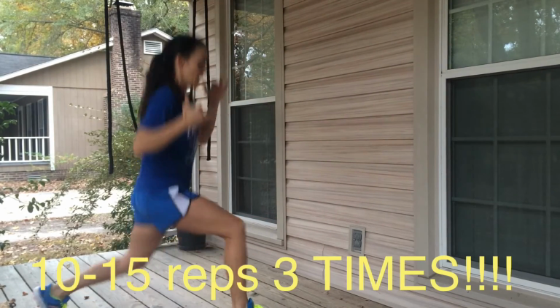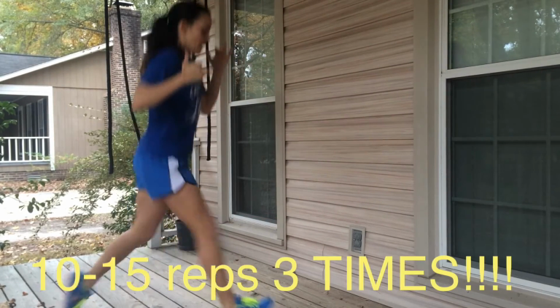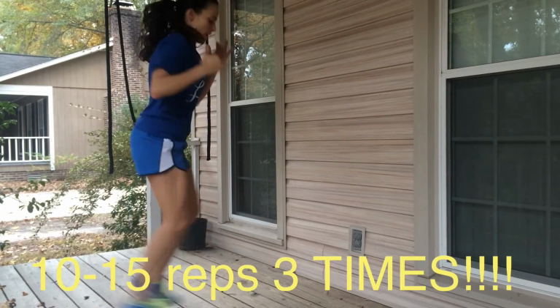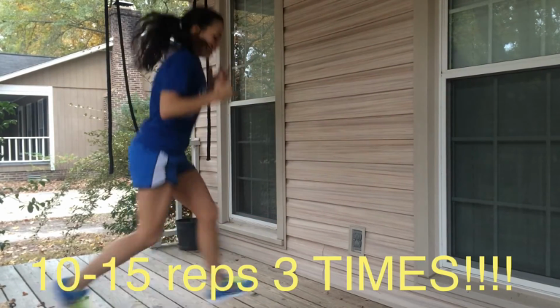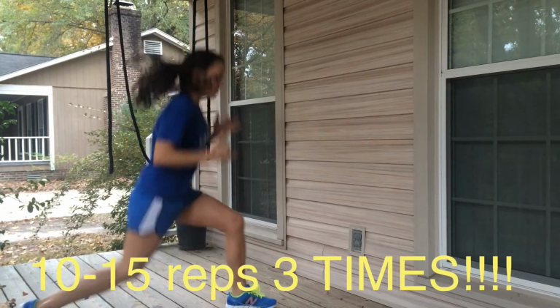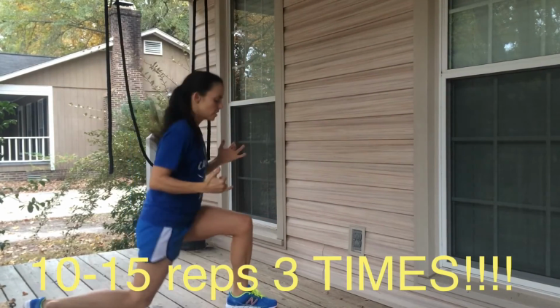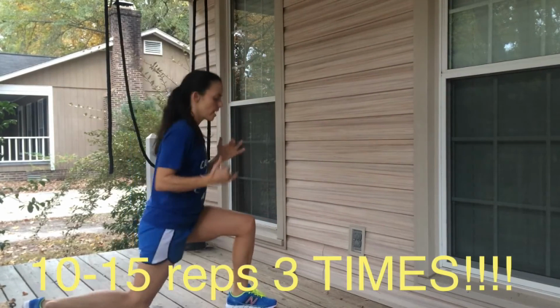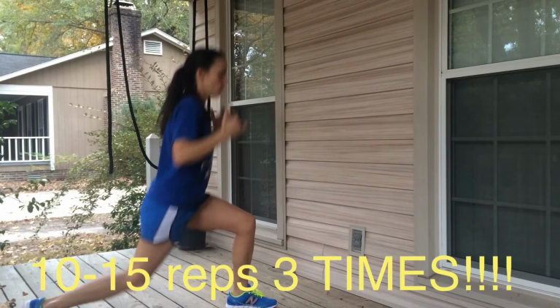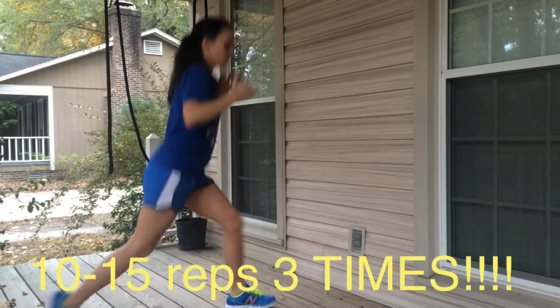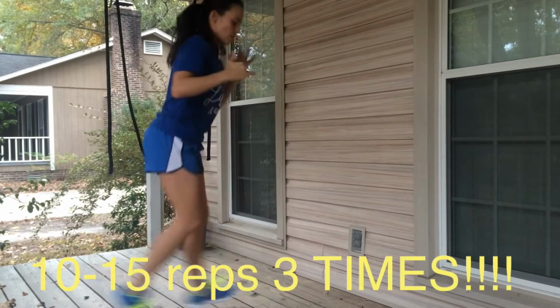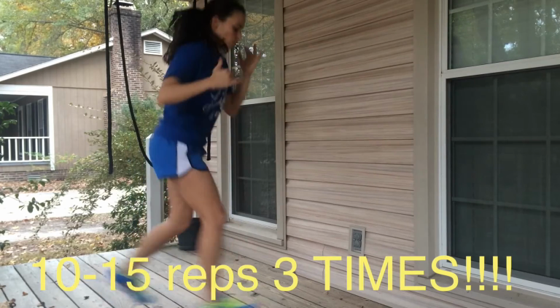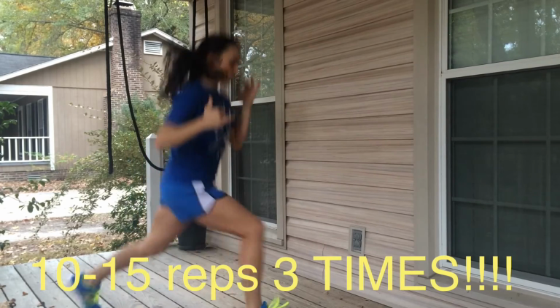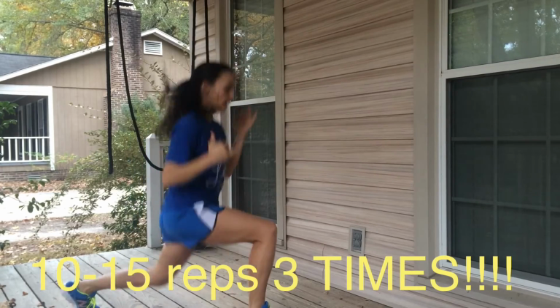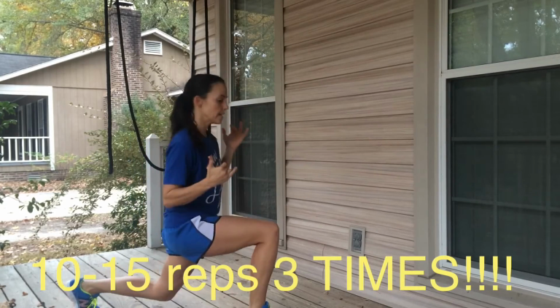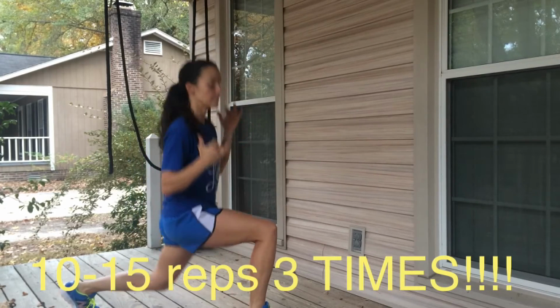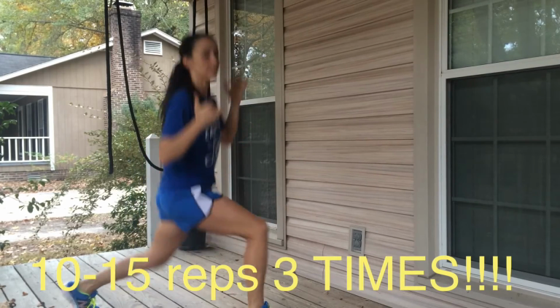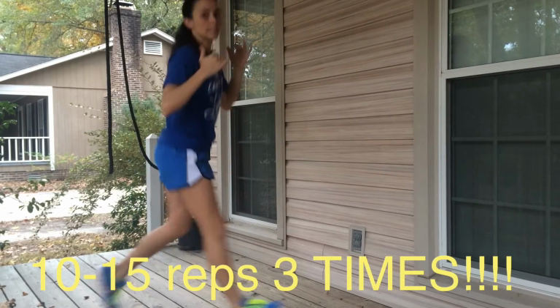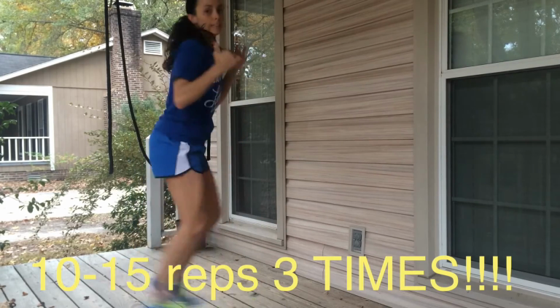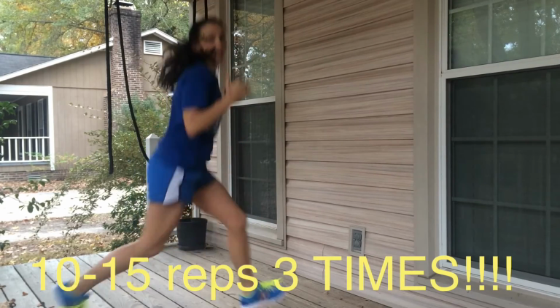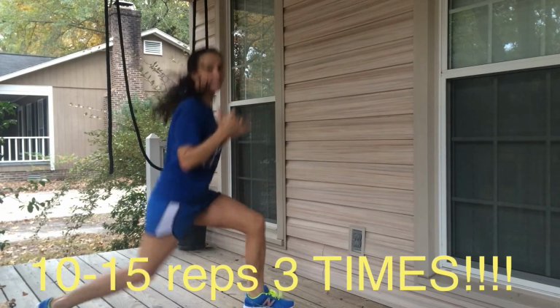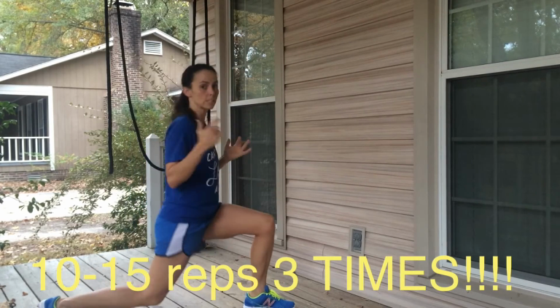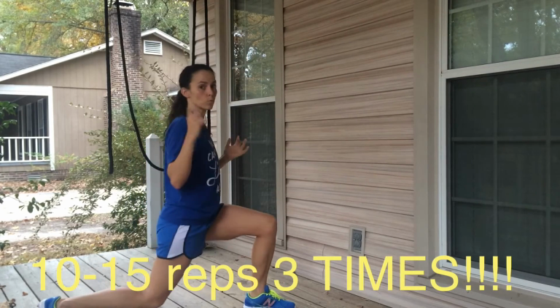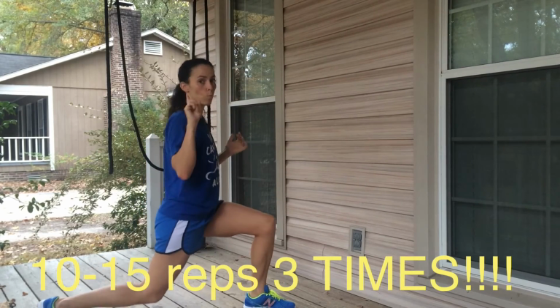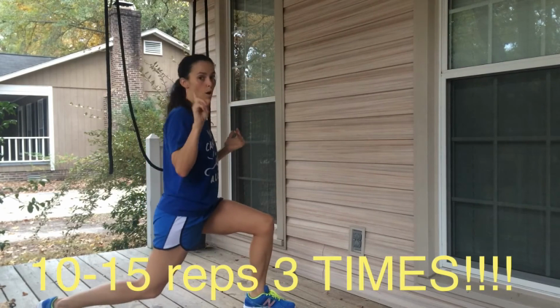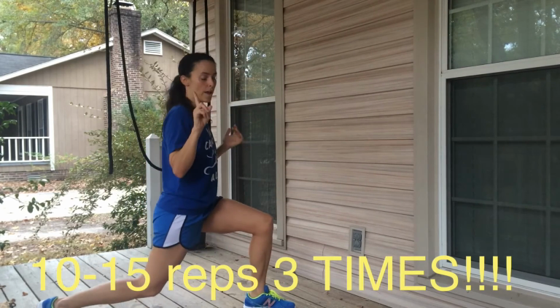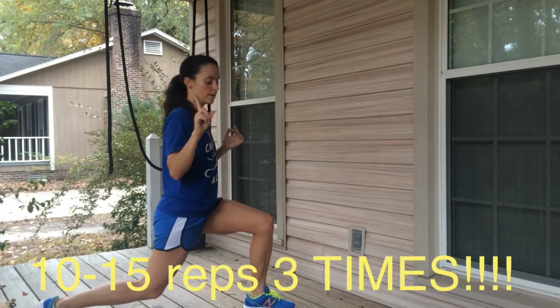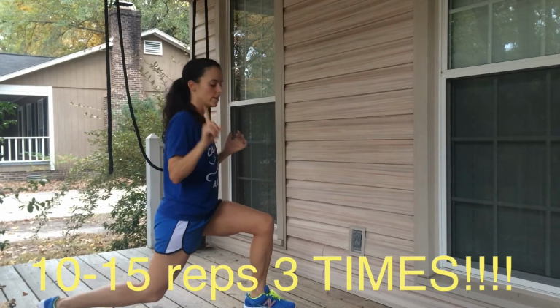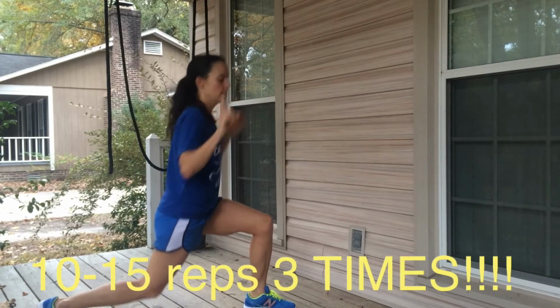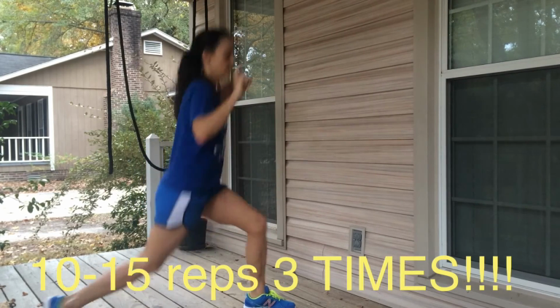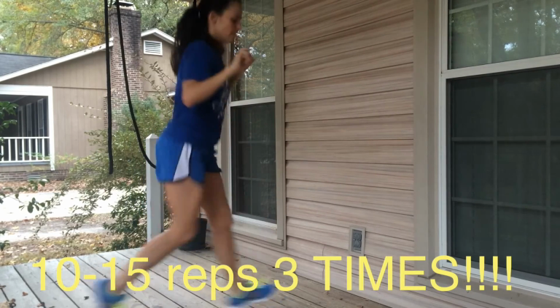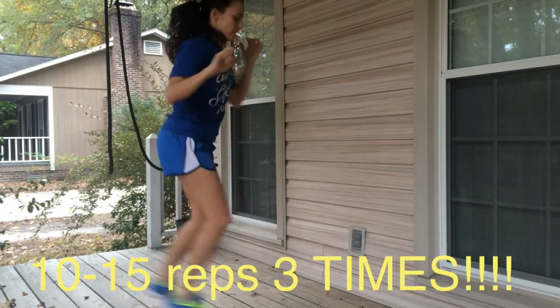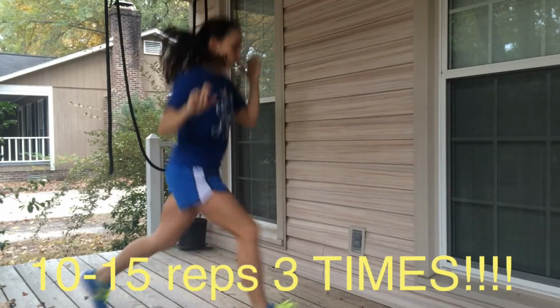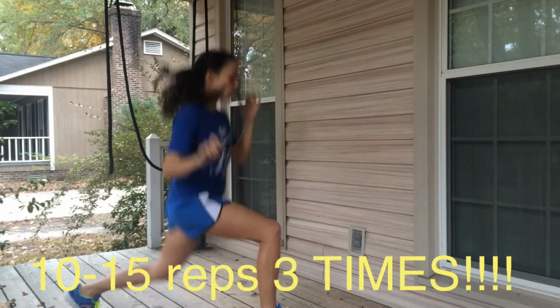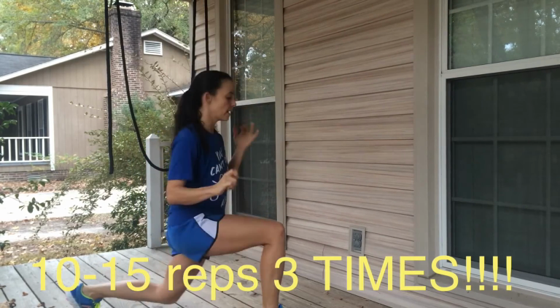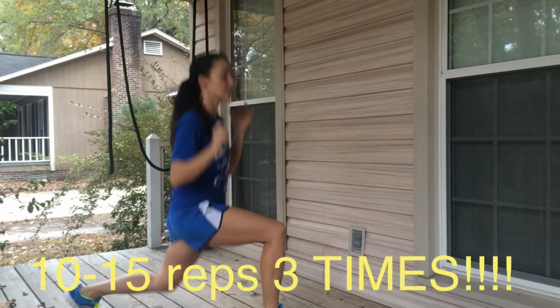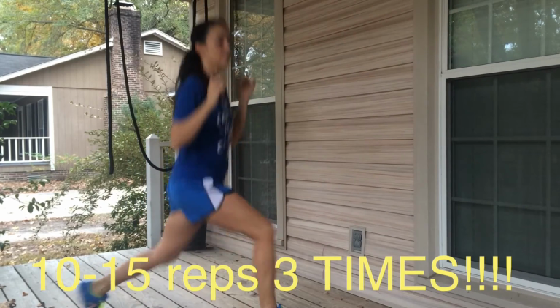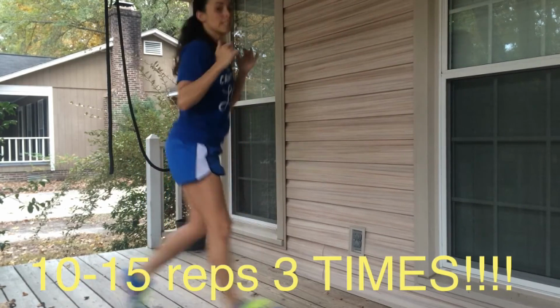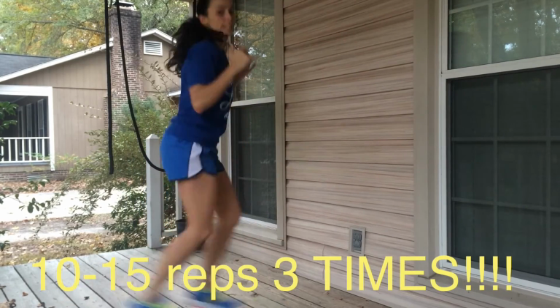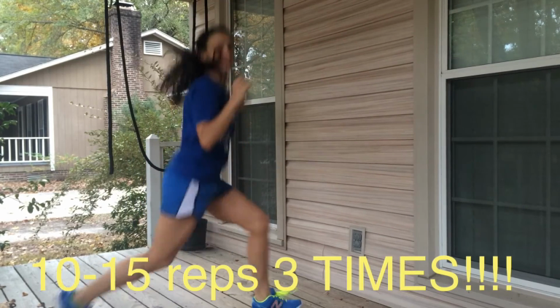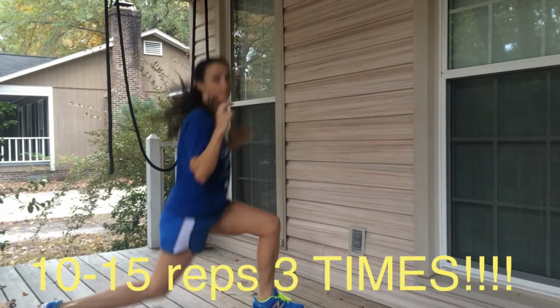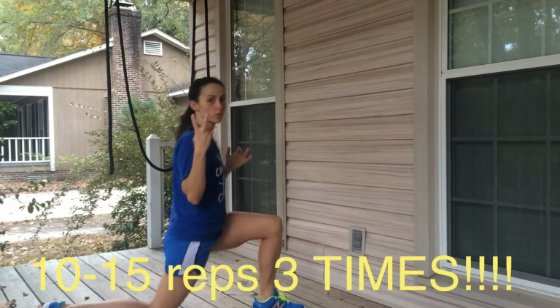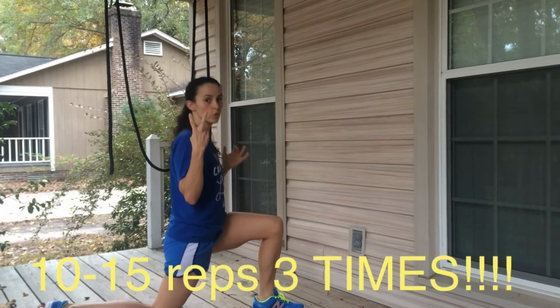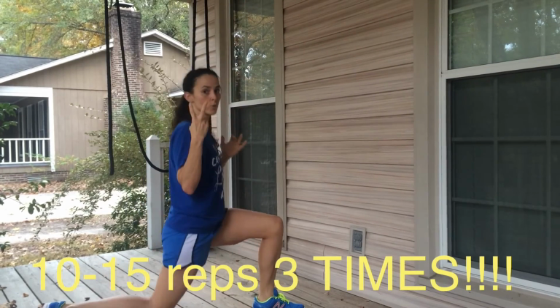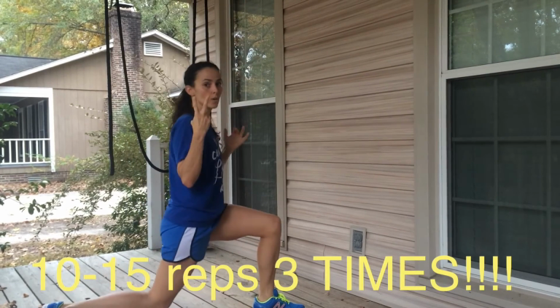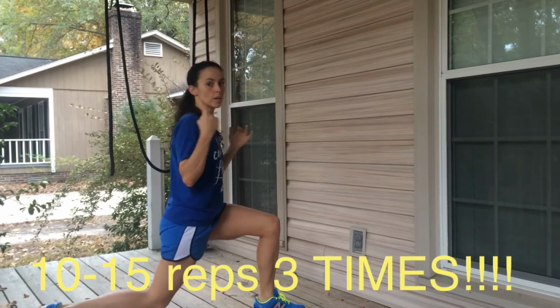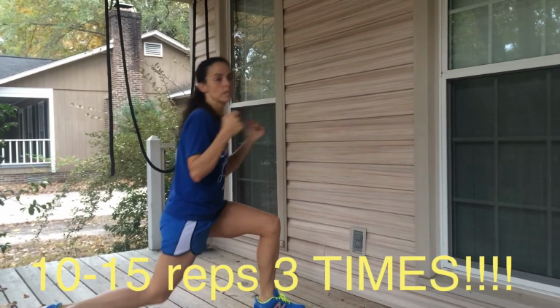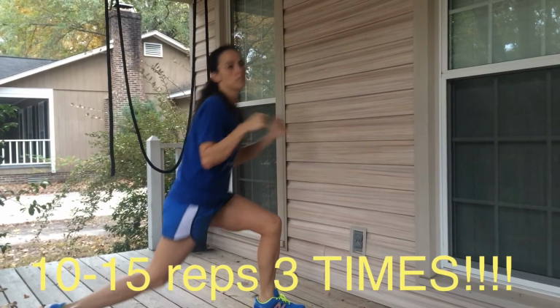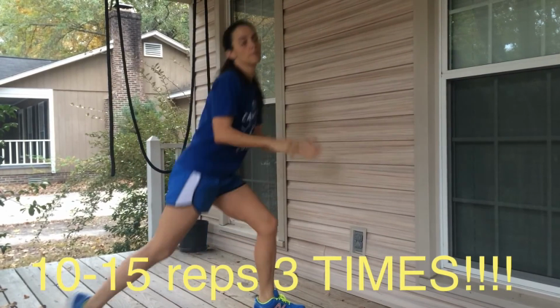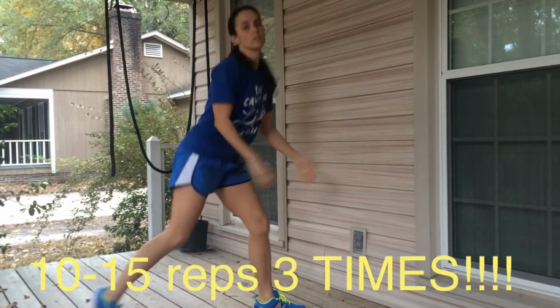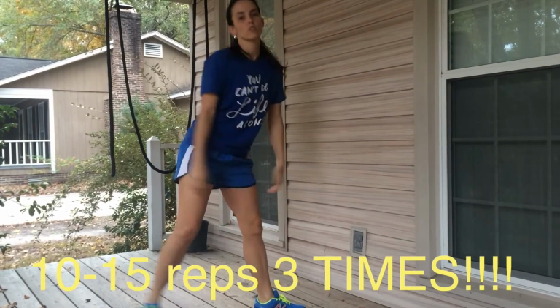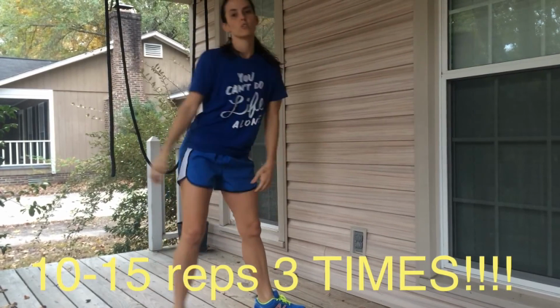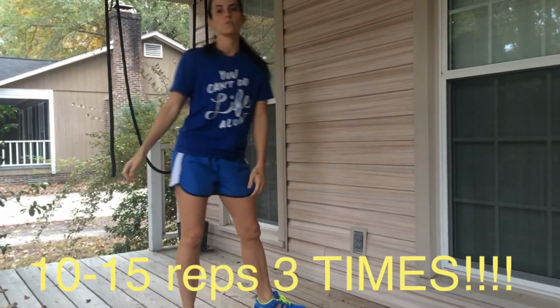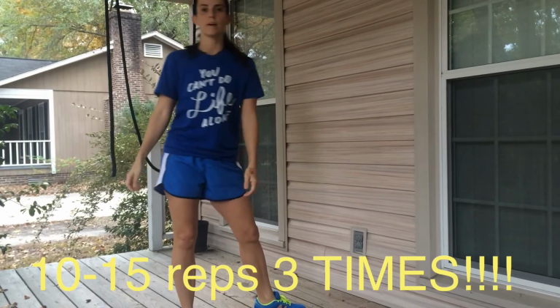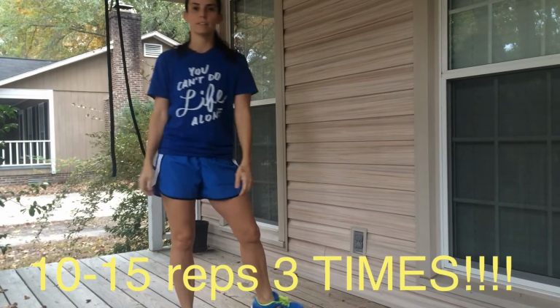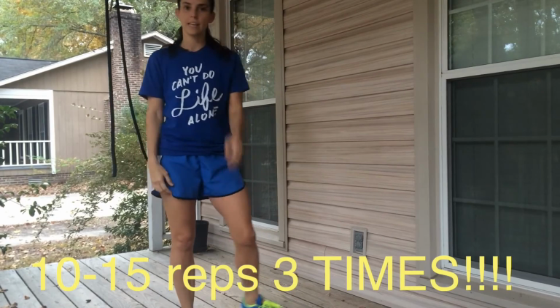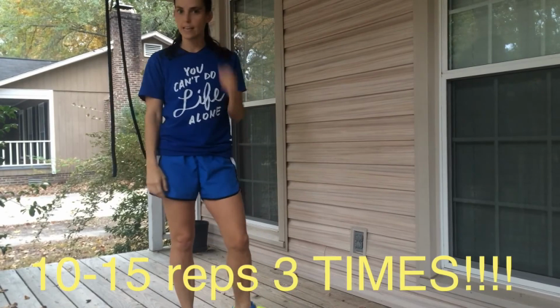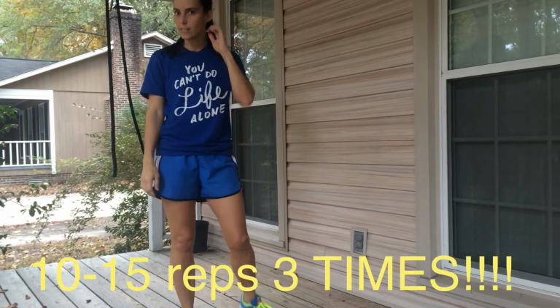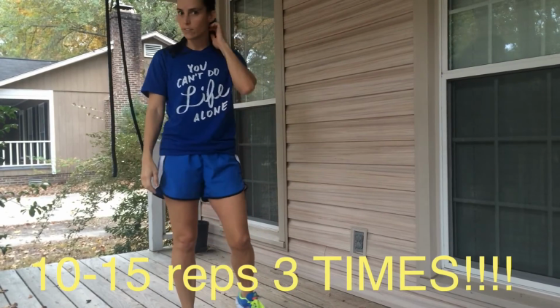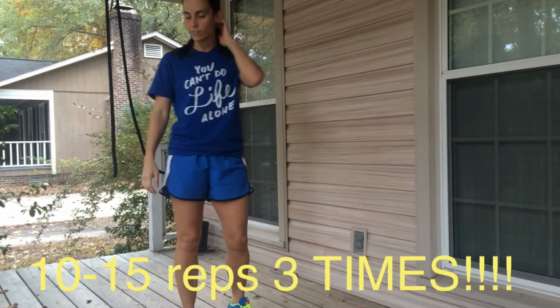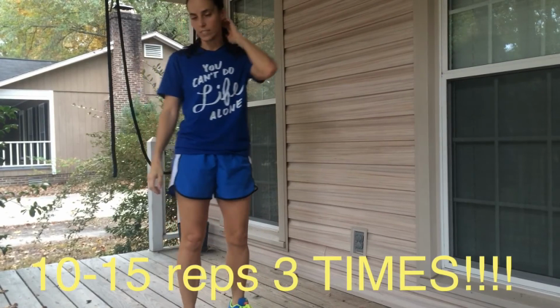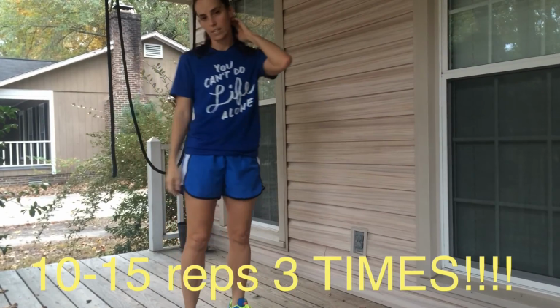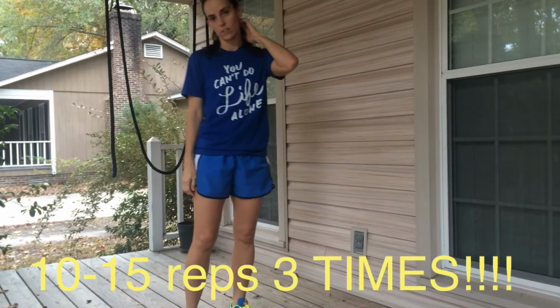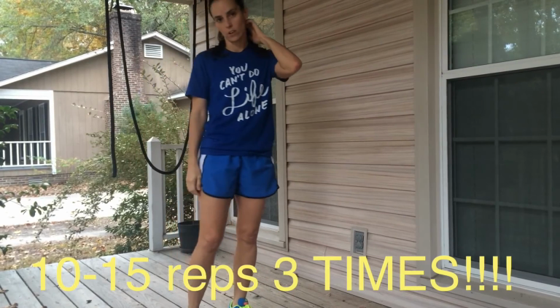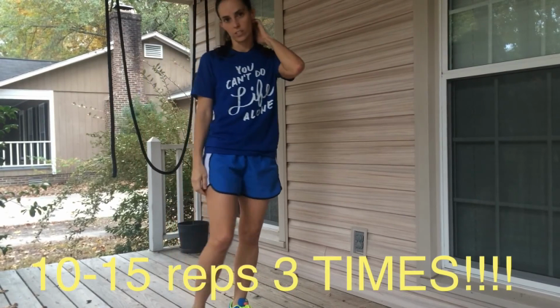You count right then left as one, and then right and left again as two. Make sure you do about 10 to 15 of those.